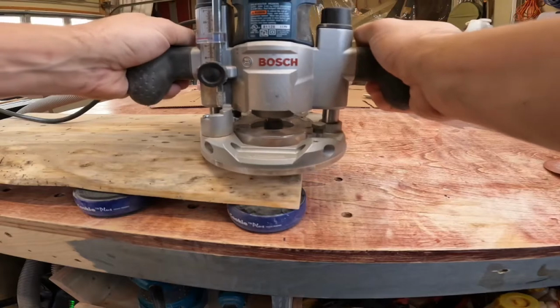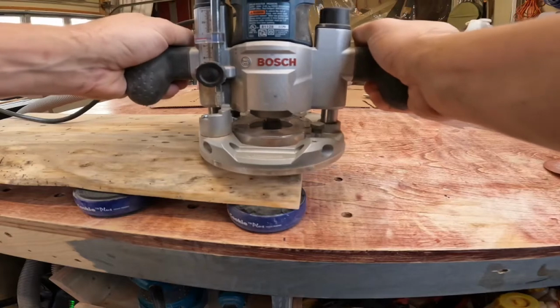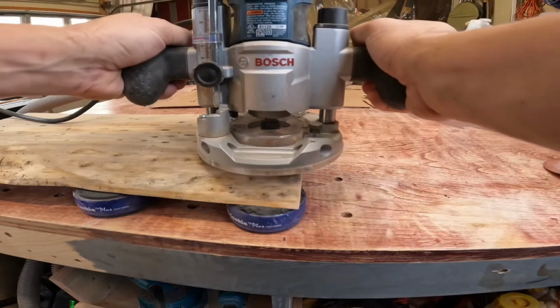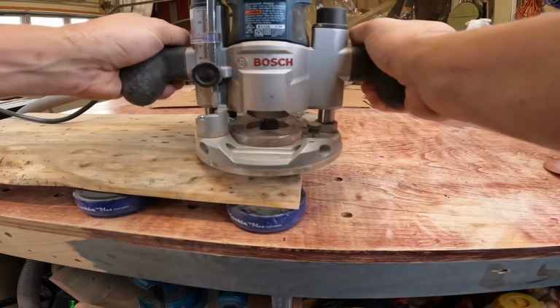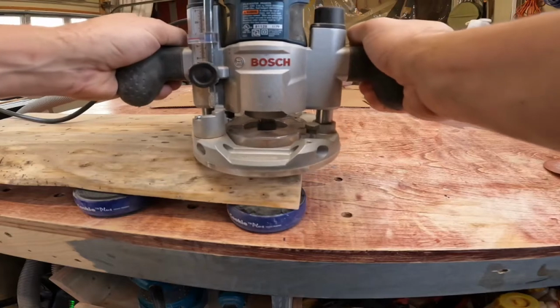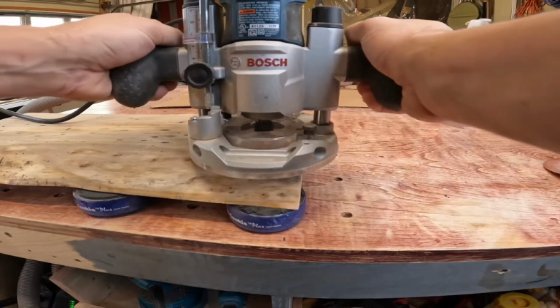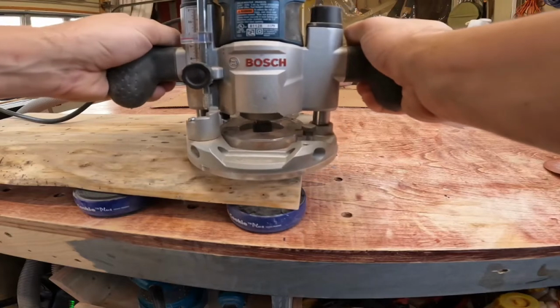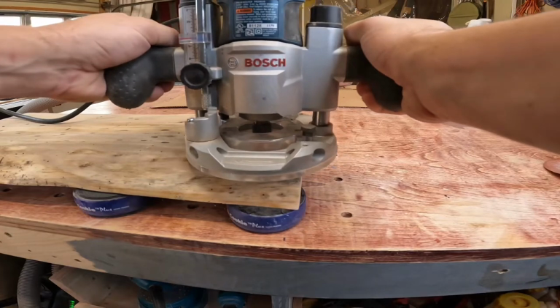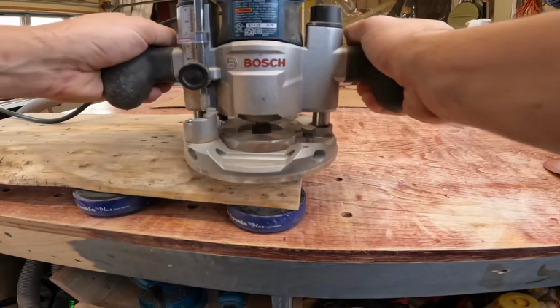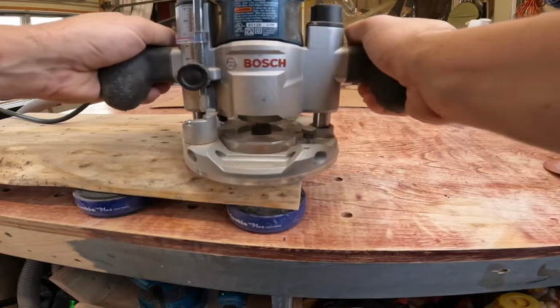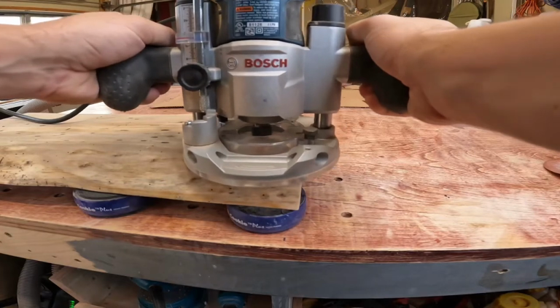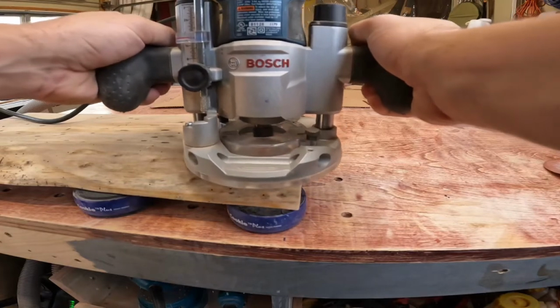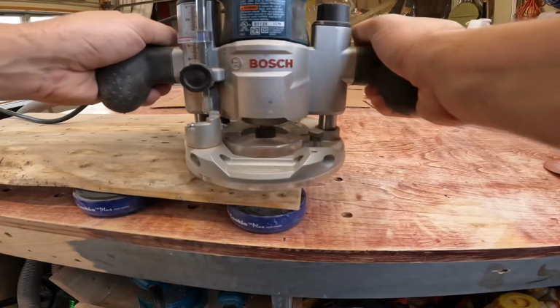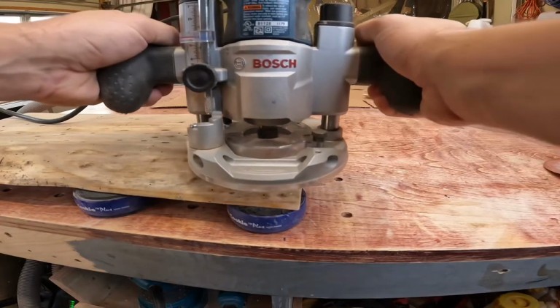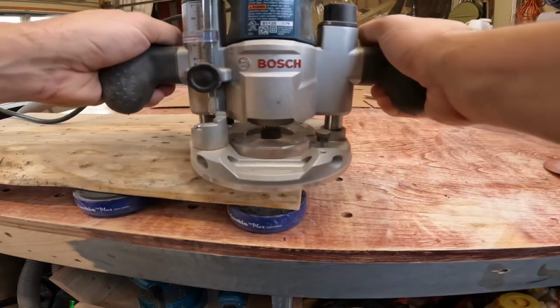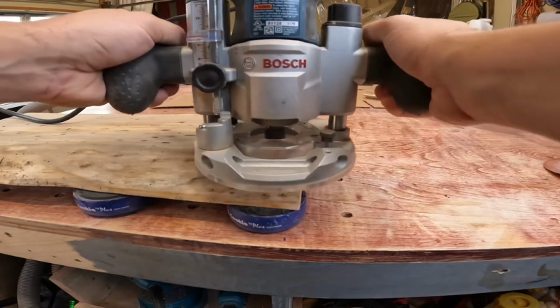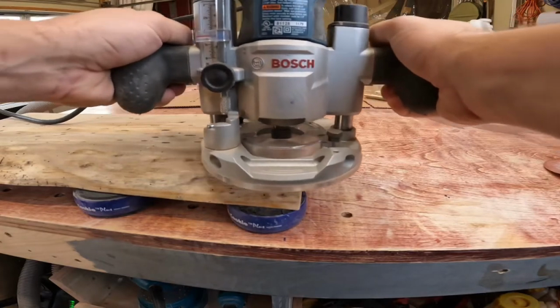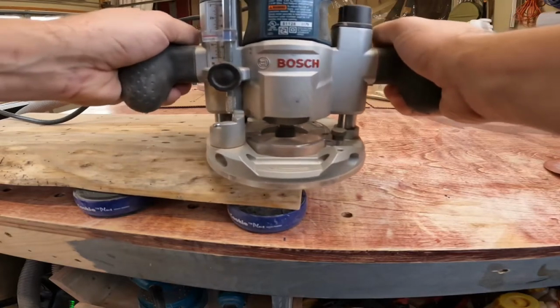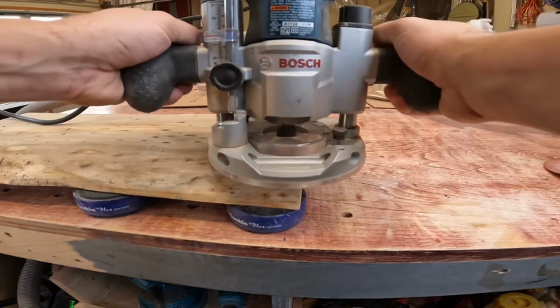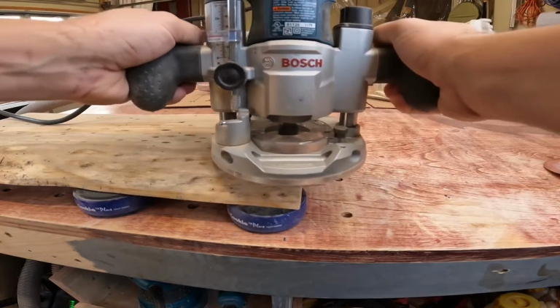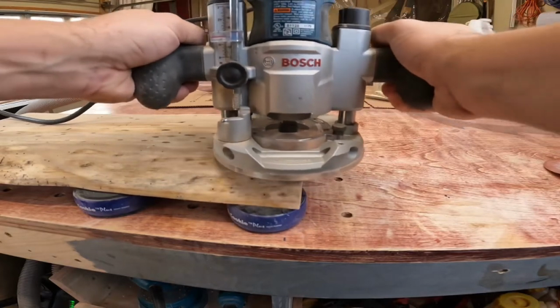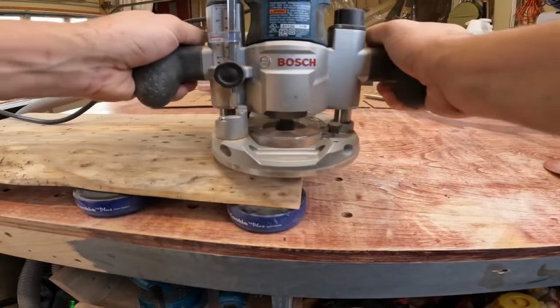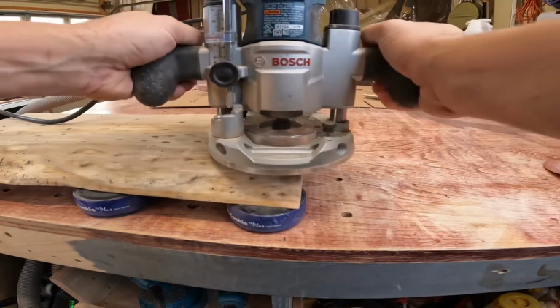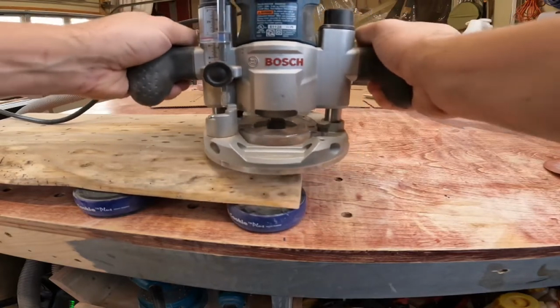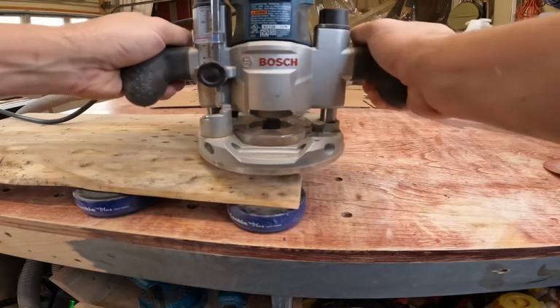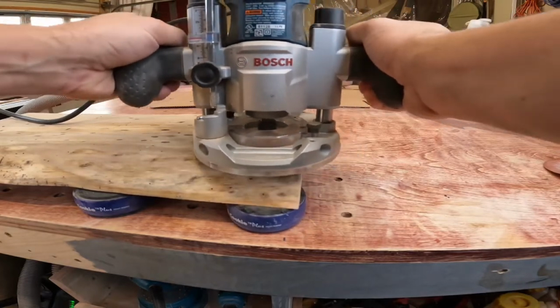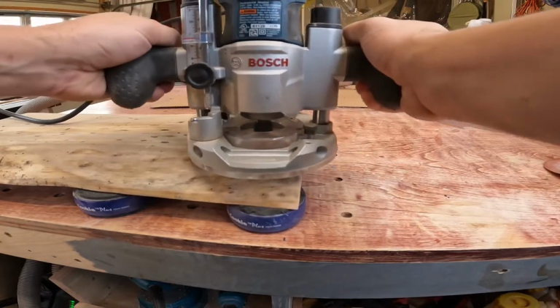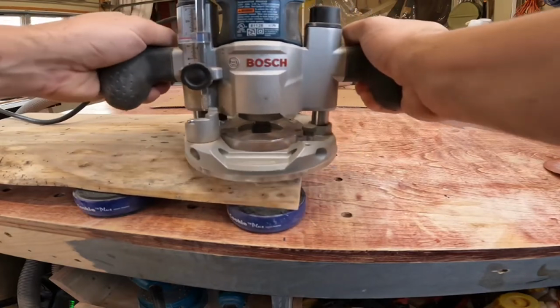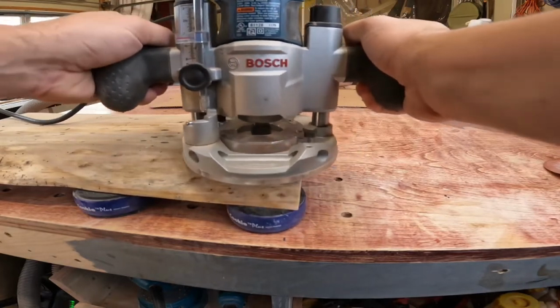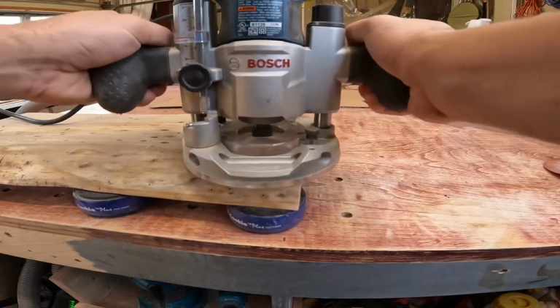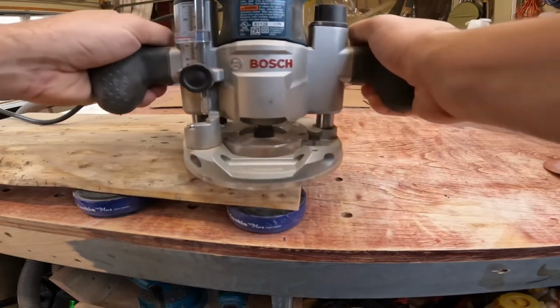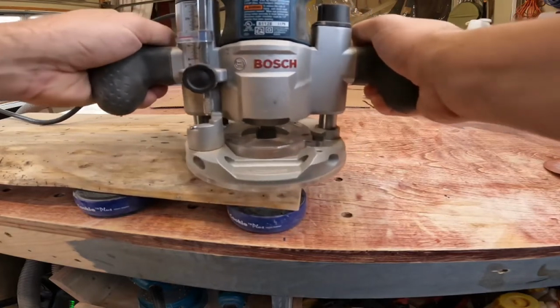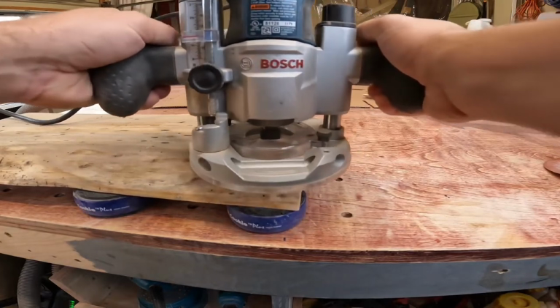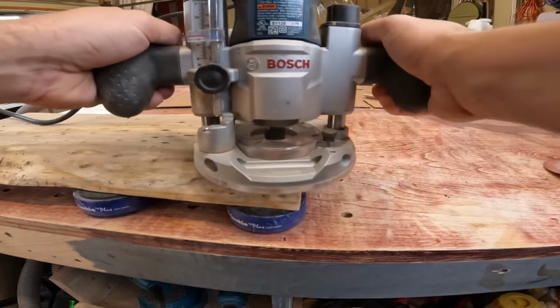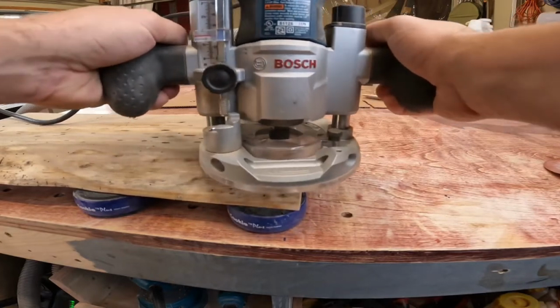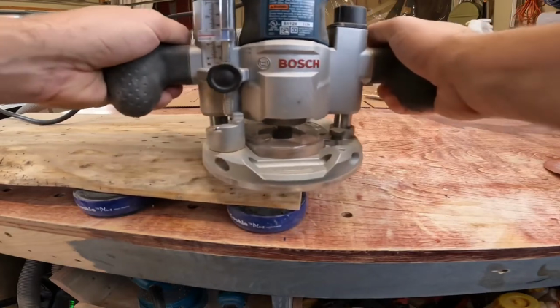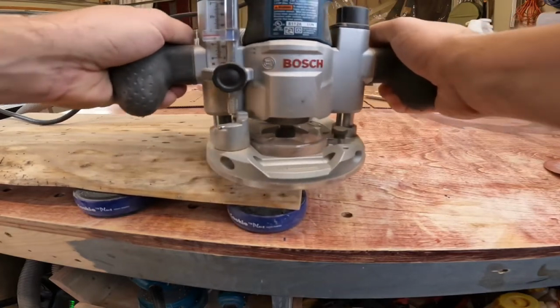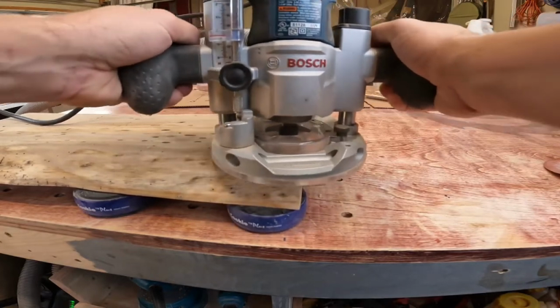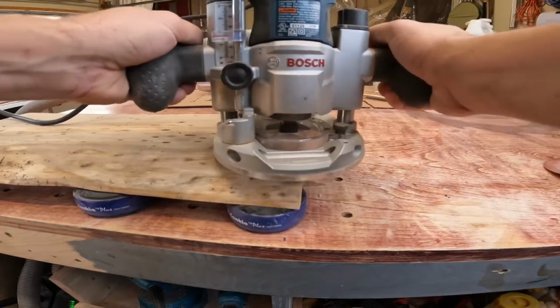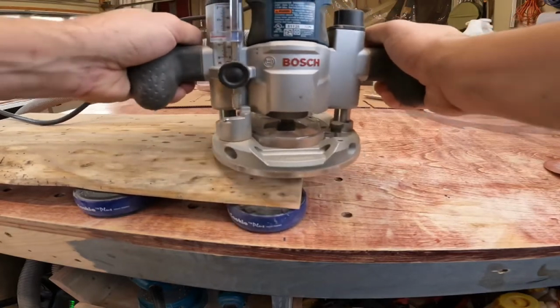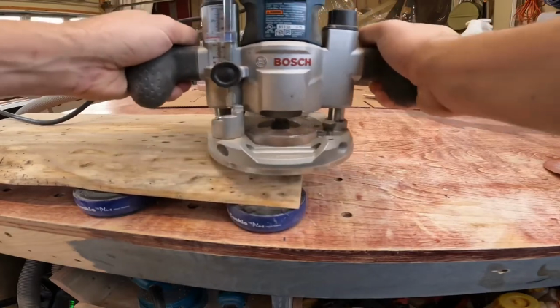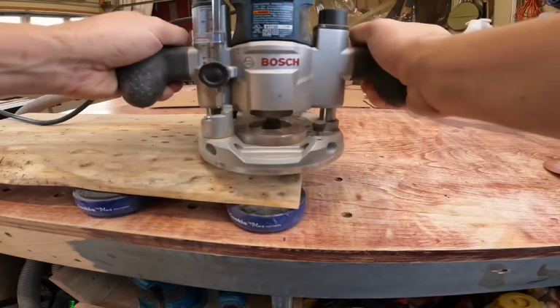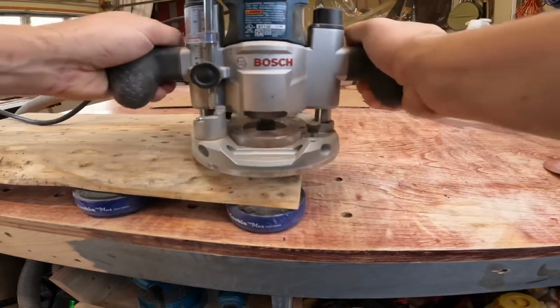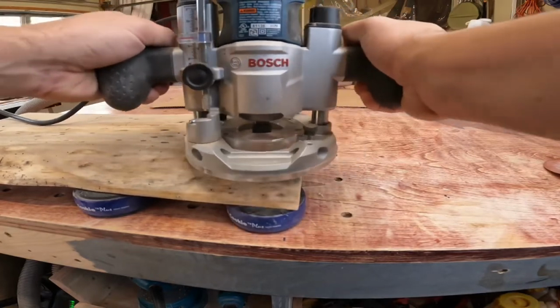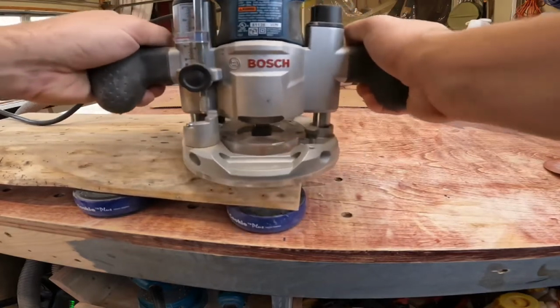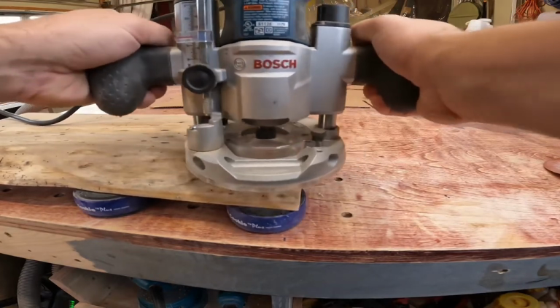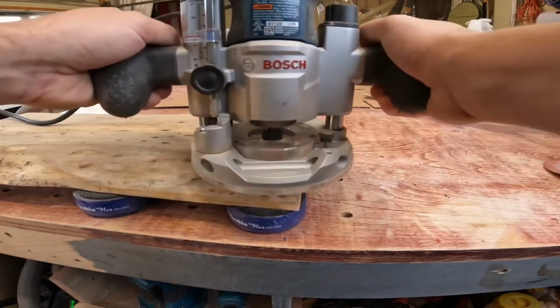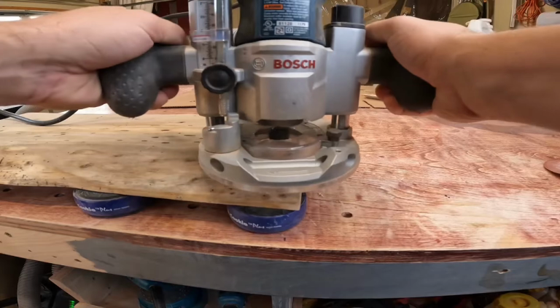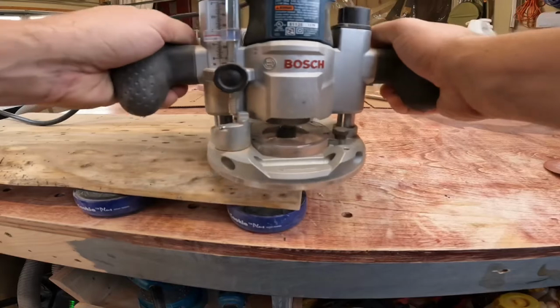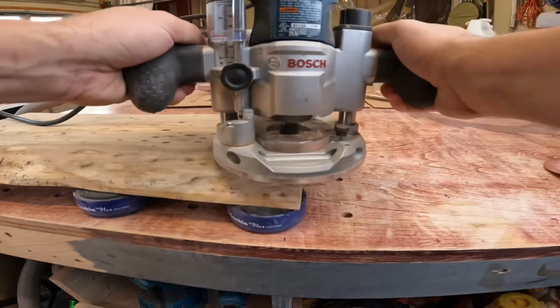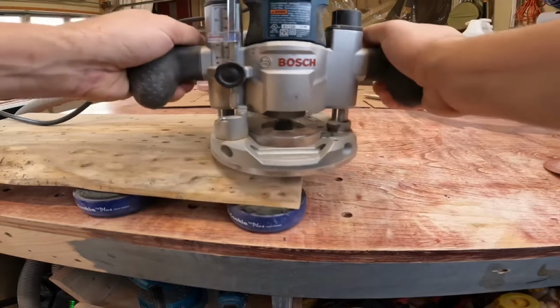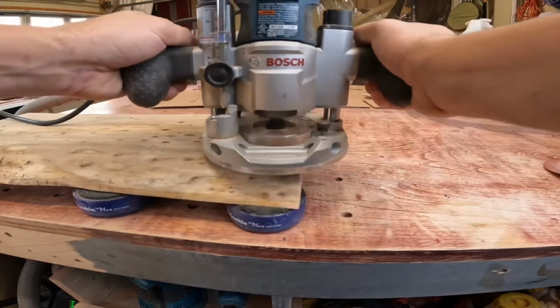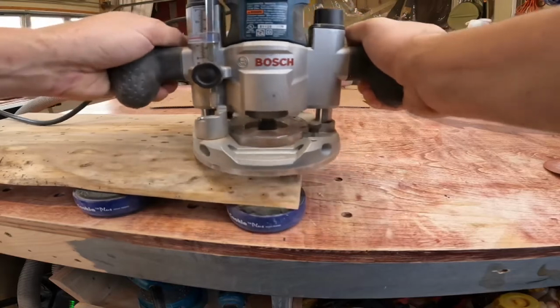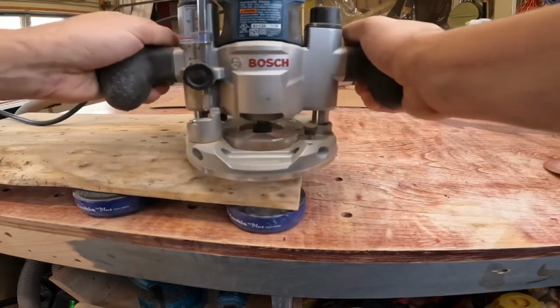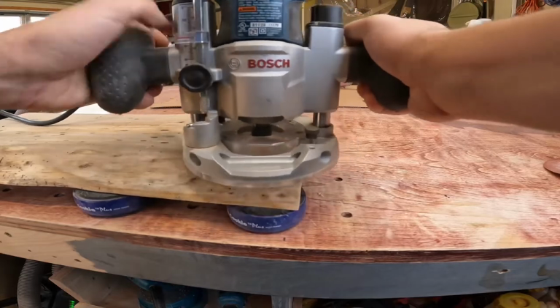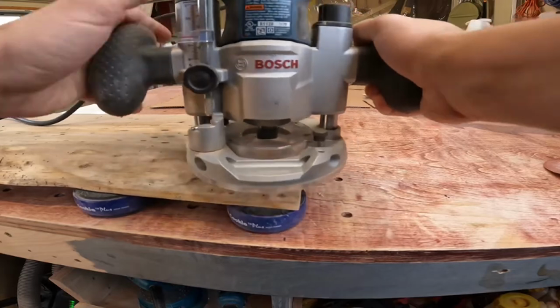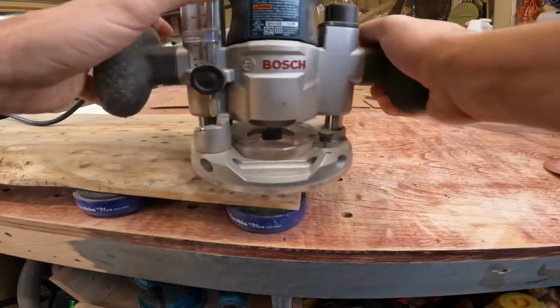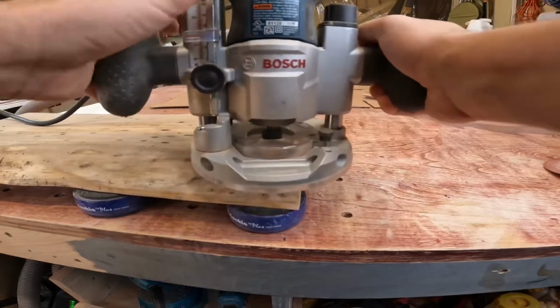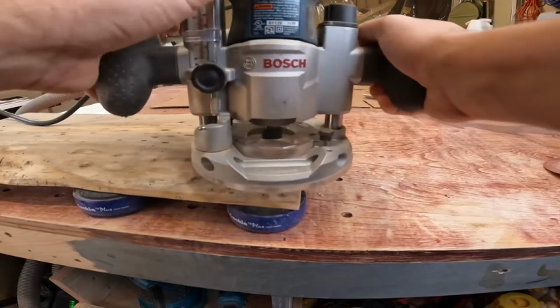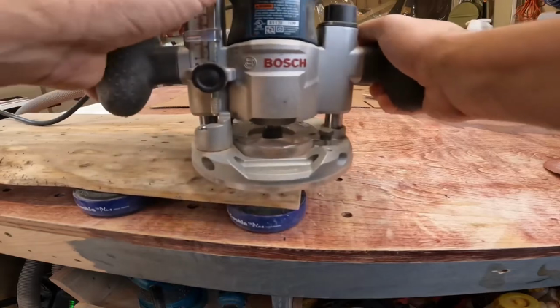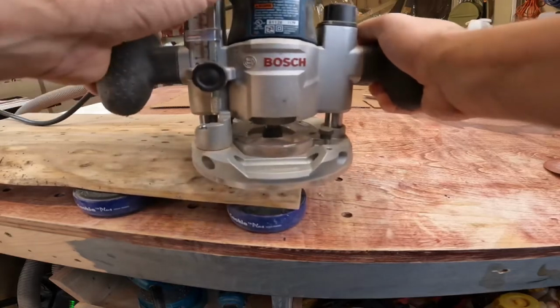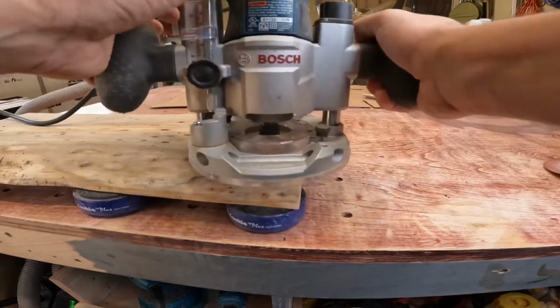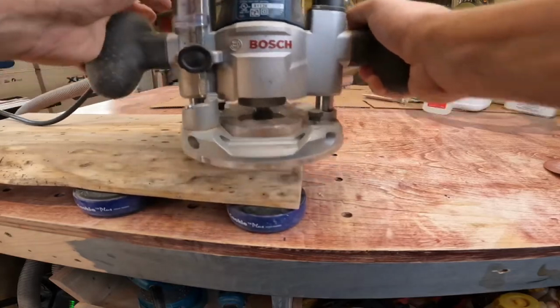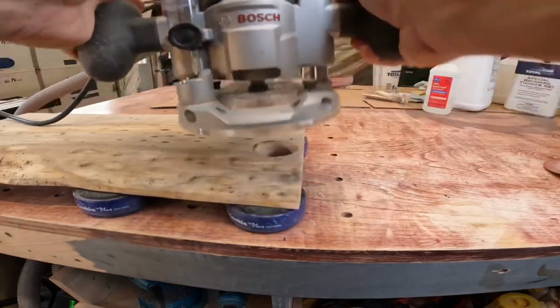Then I set up the plunge router with a chamfer bit, just to make the thumb hole a little smoother — a nice transition on both sides of the board.